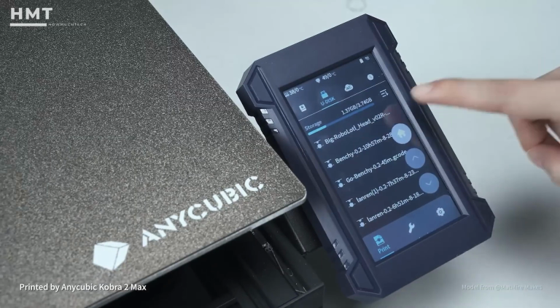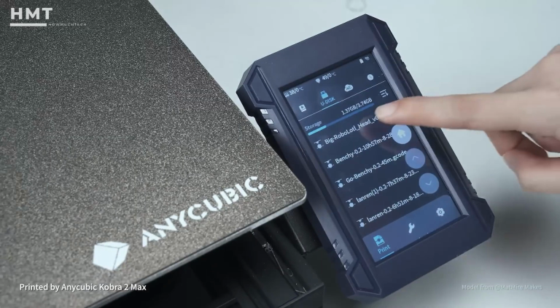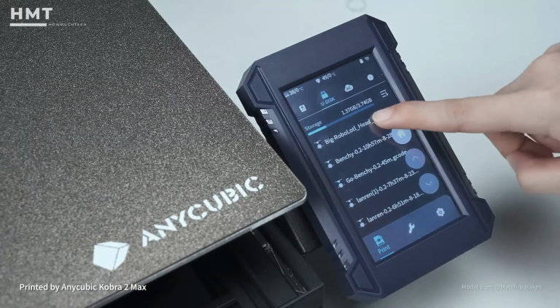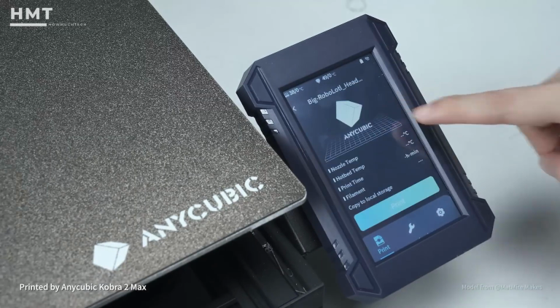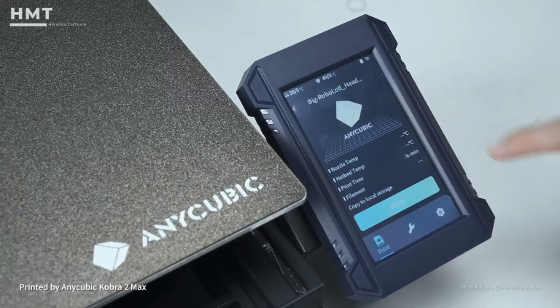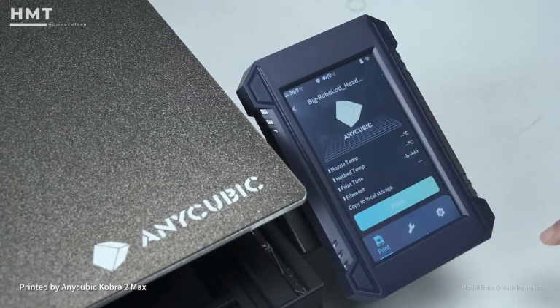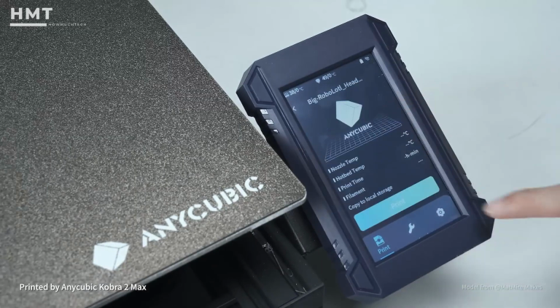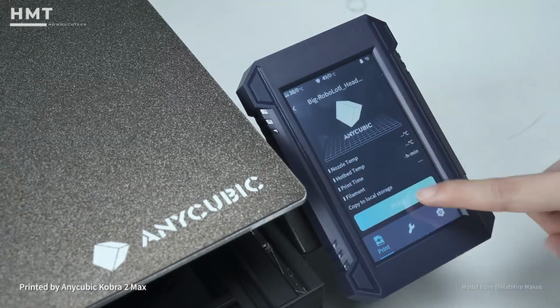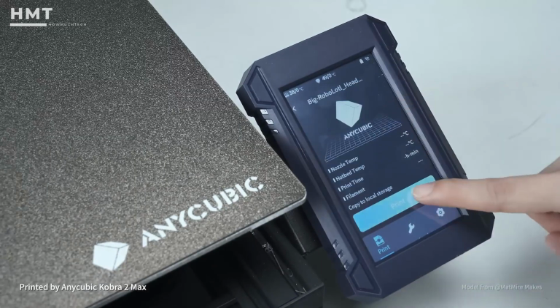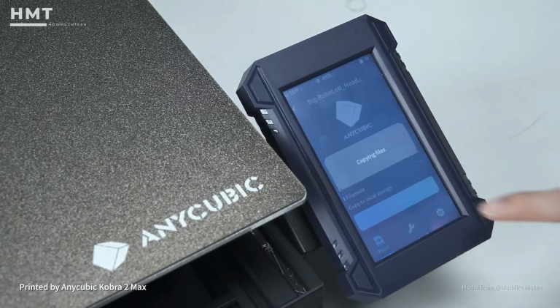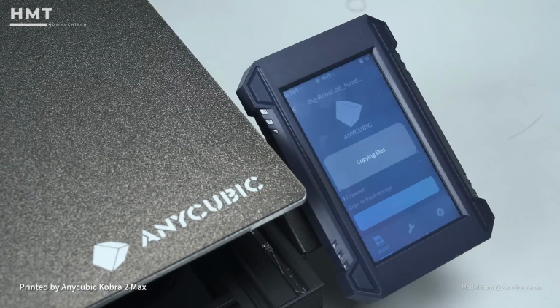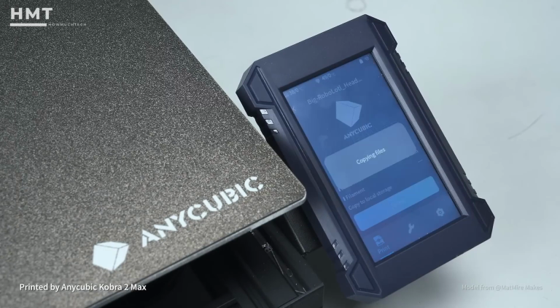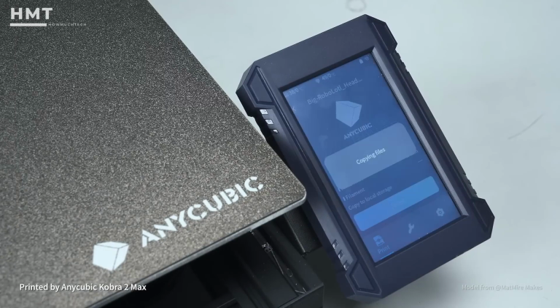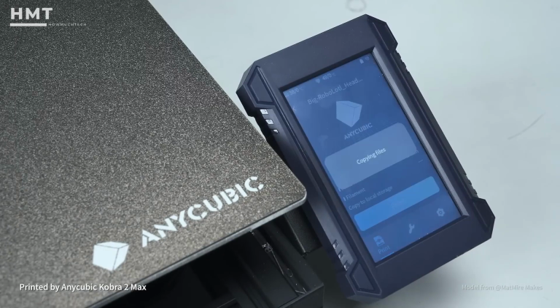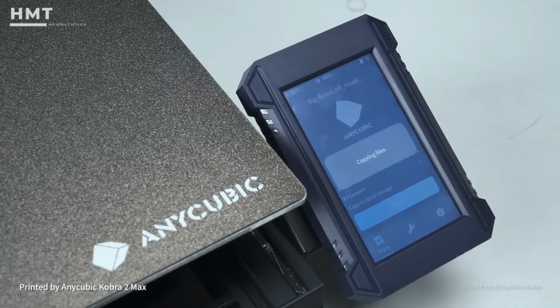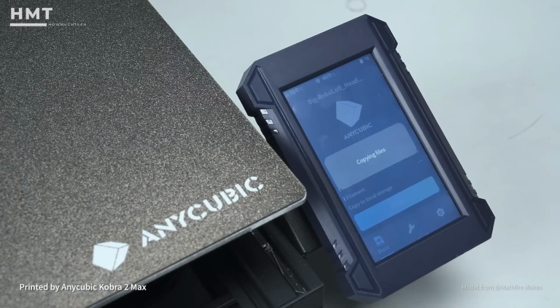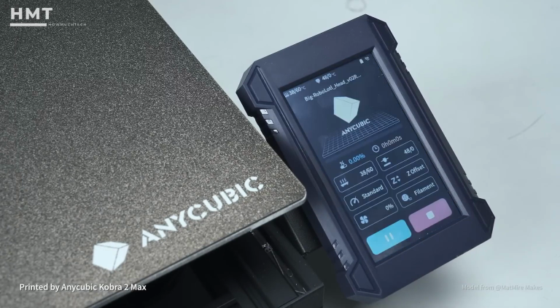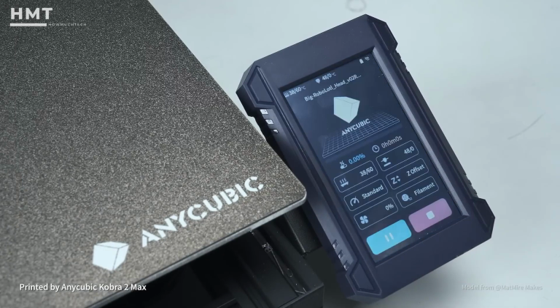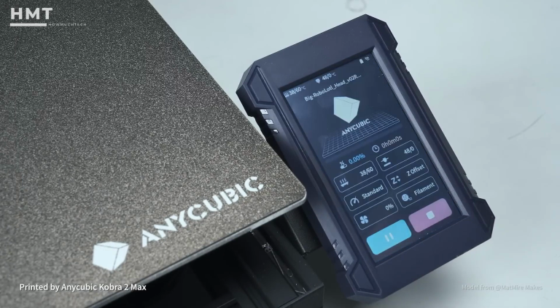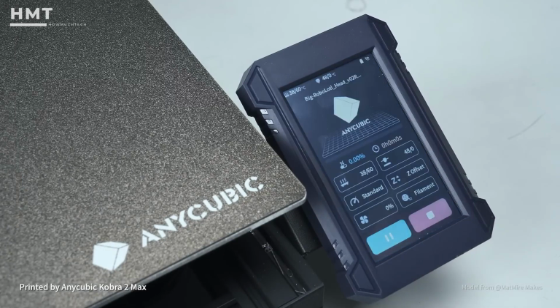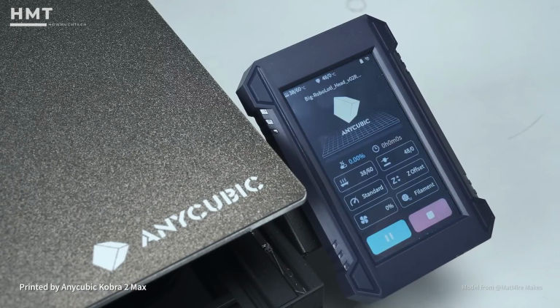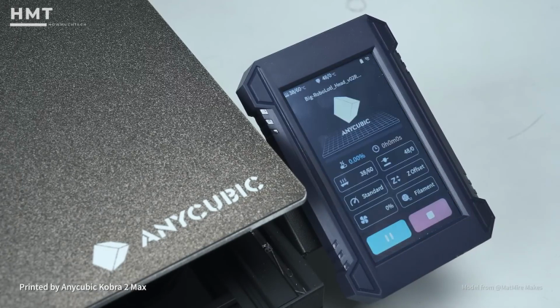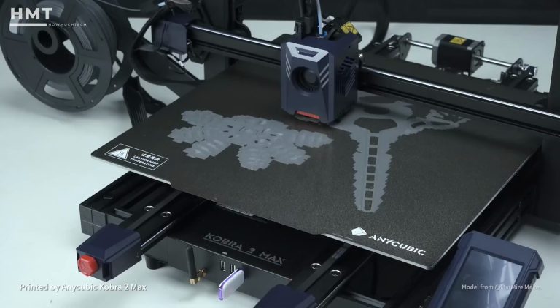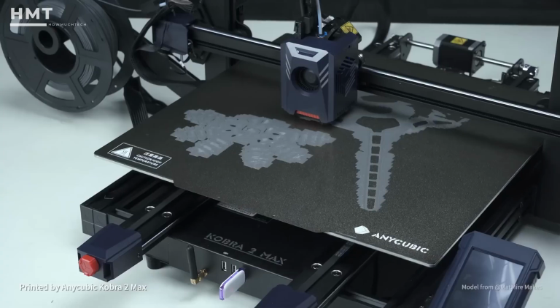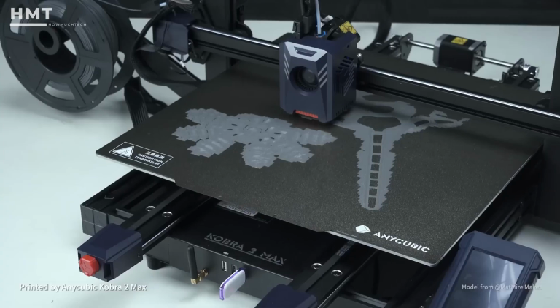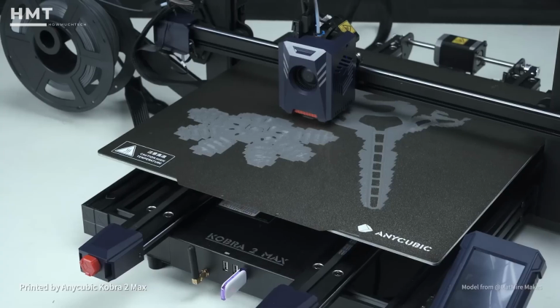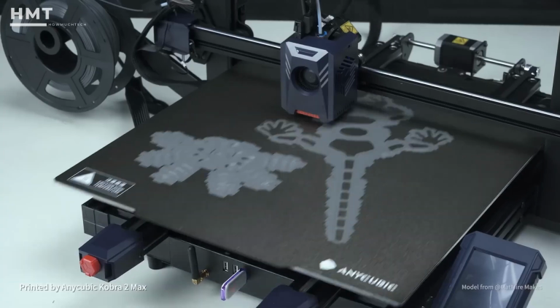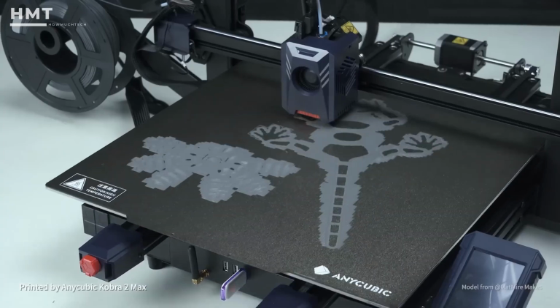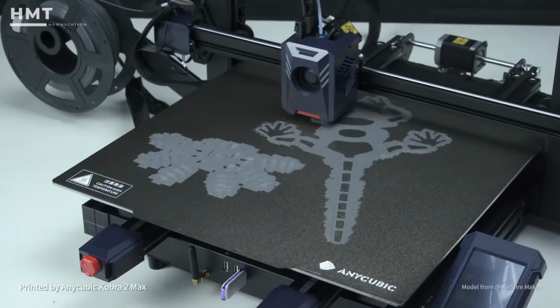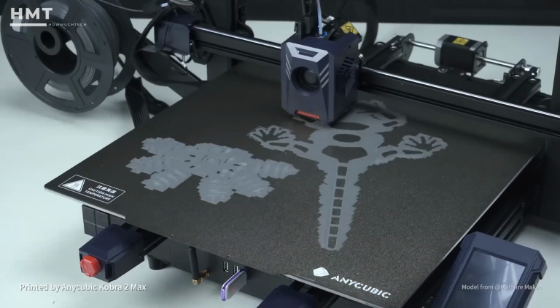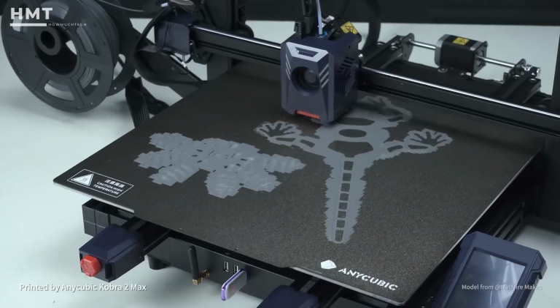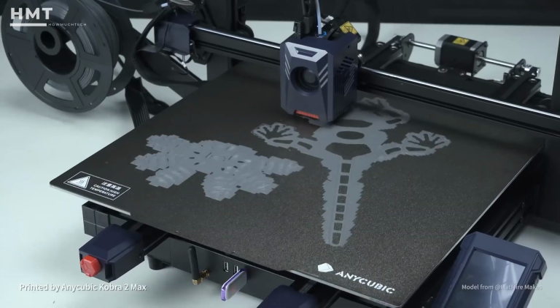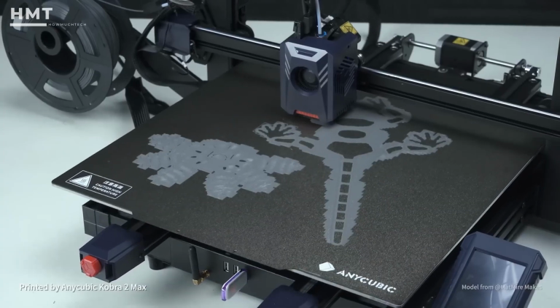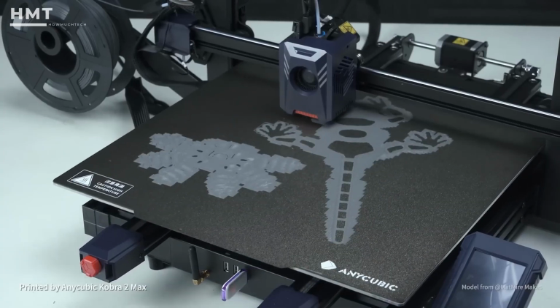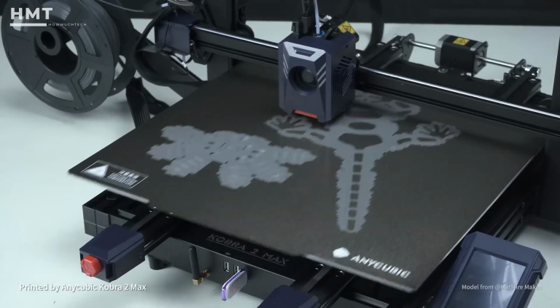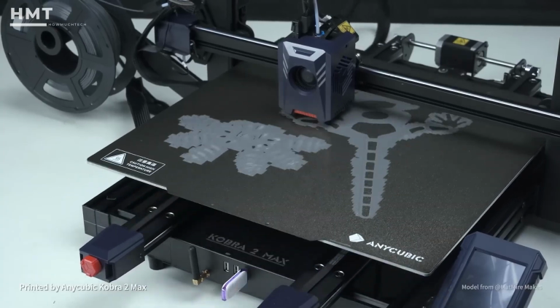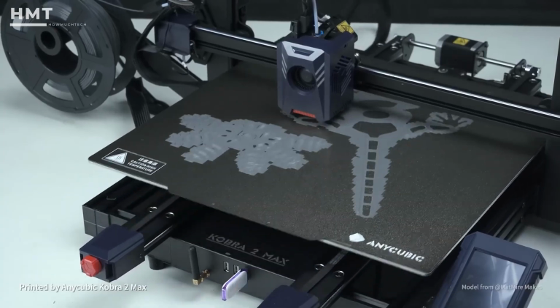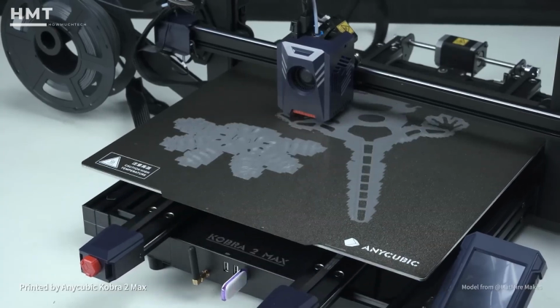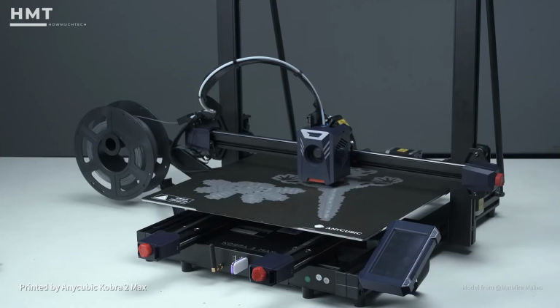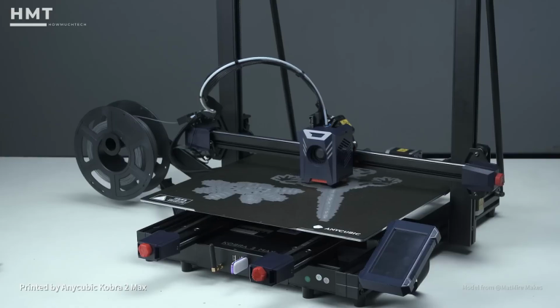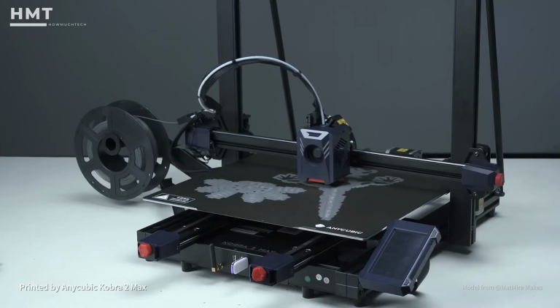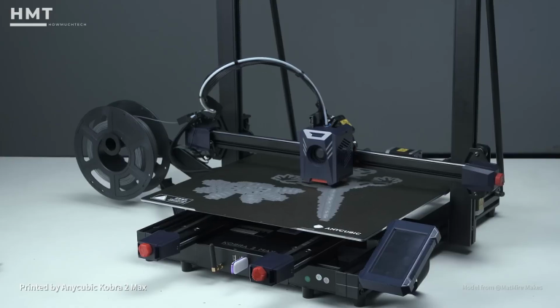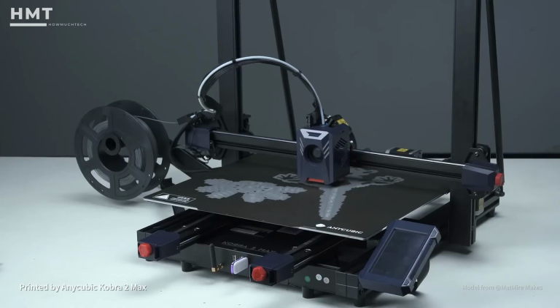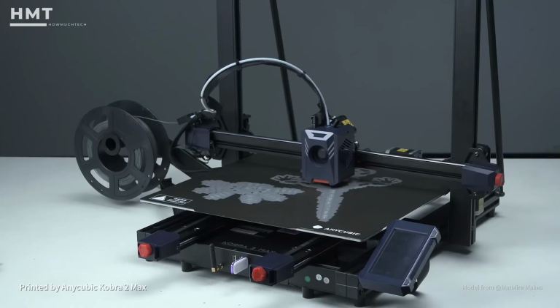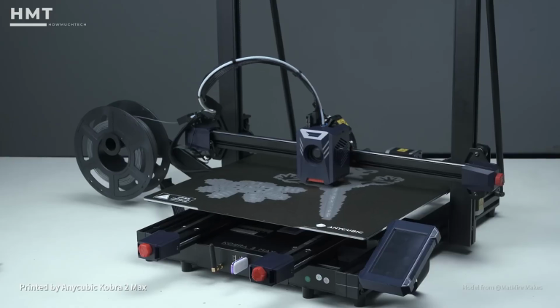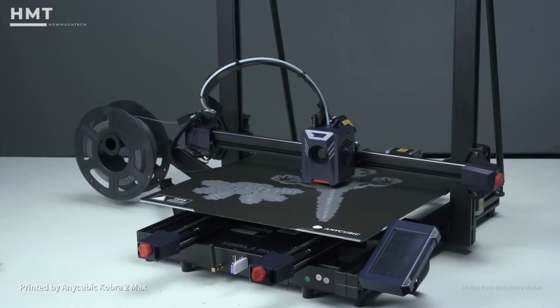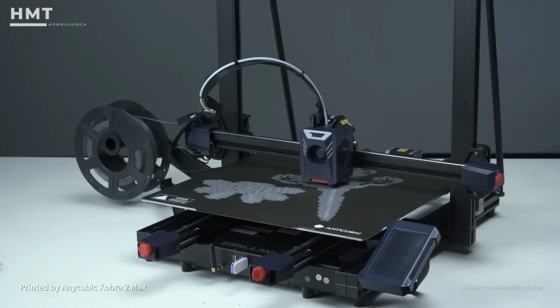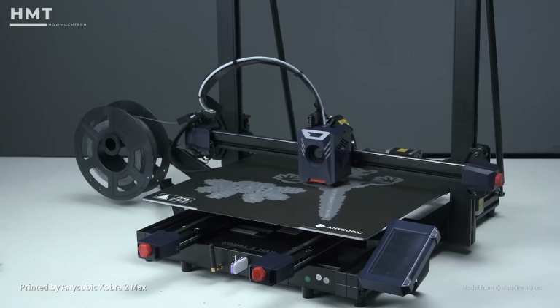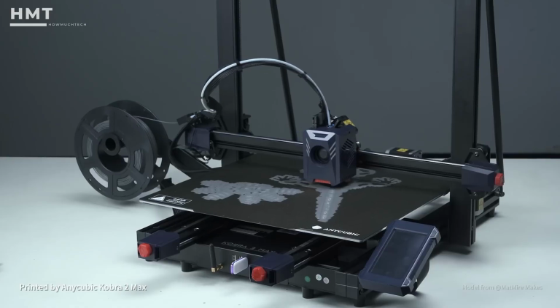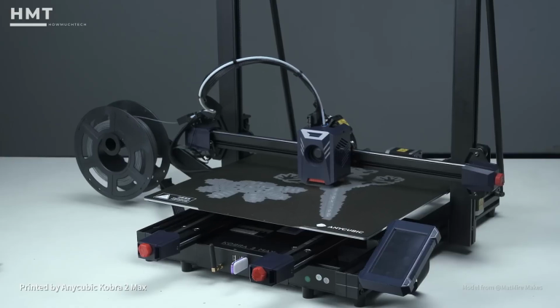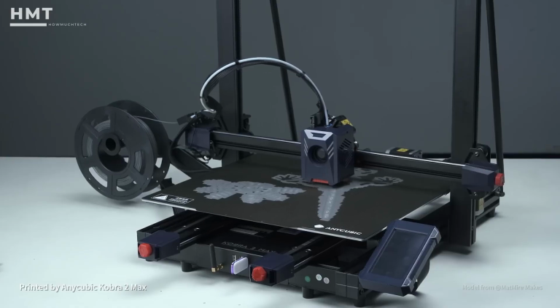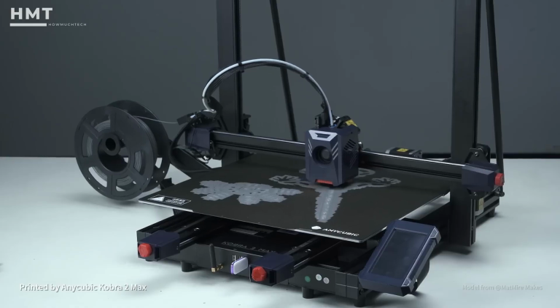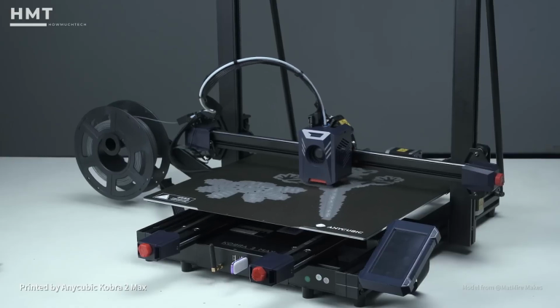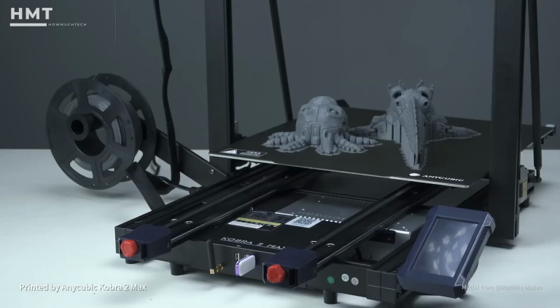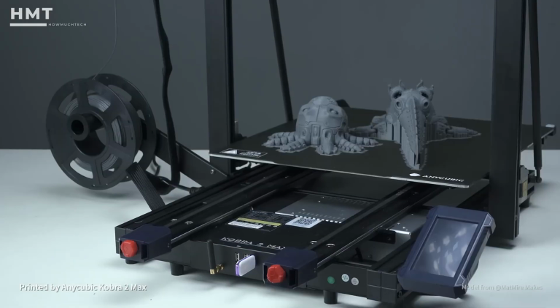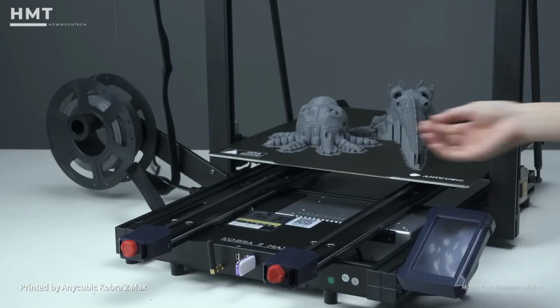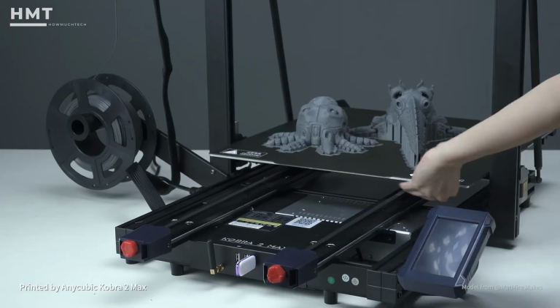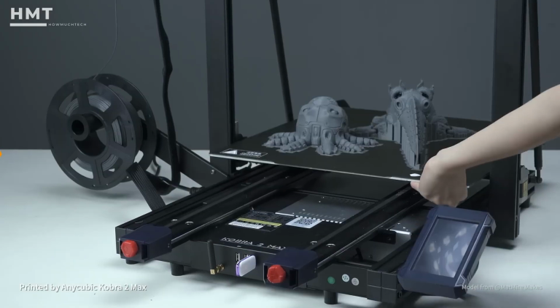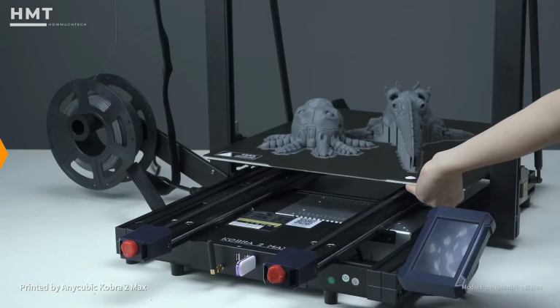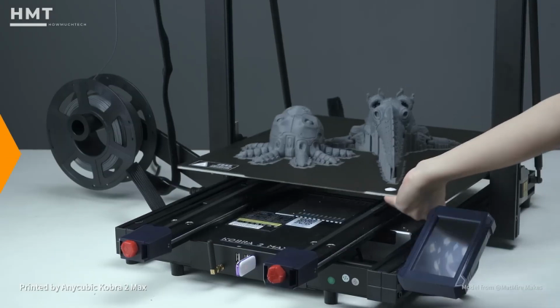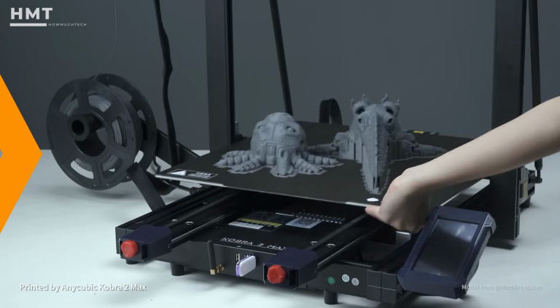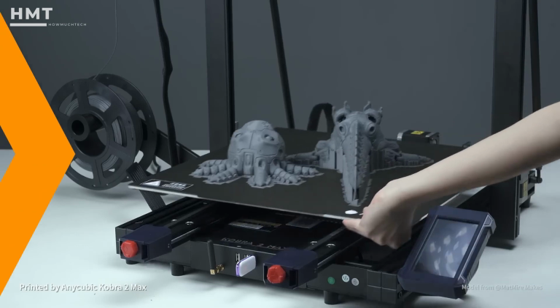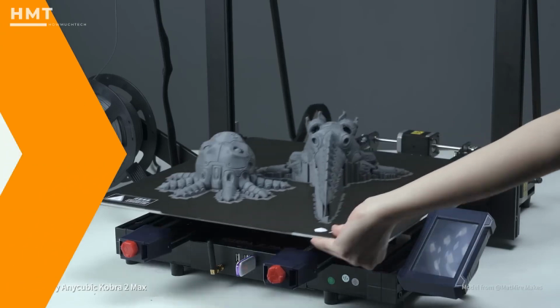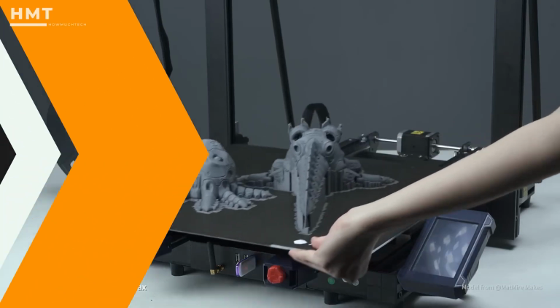Fast, reliable, and accessible — perfect for creatives who want that metallic aesthetic or early-stage prototyping.